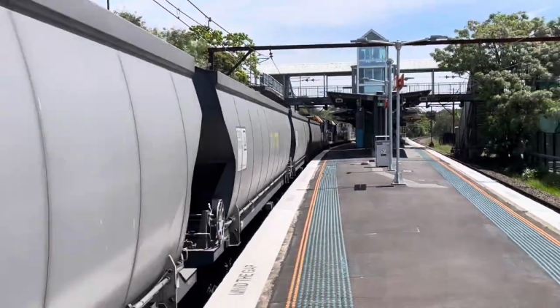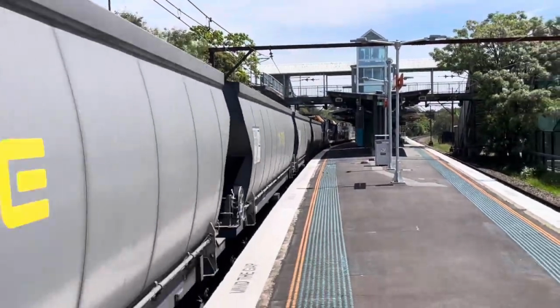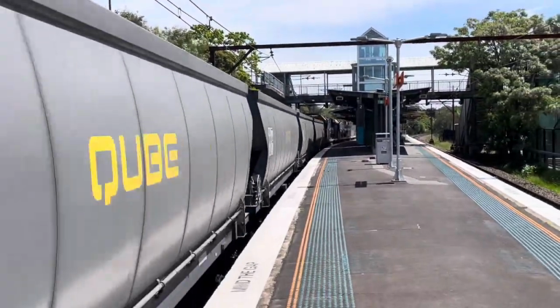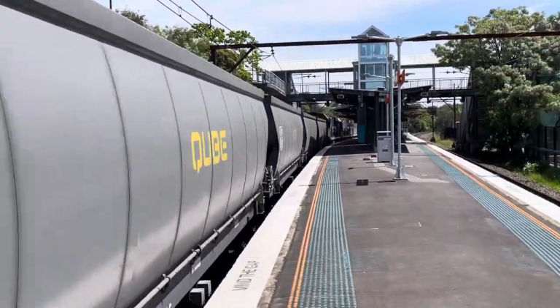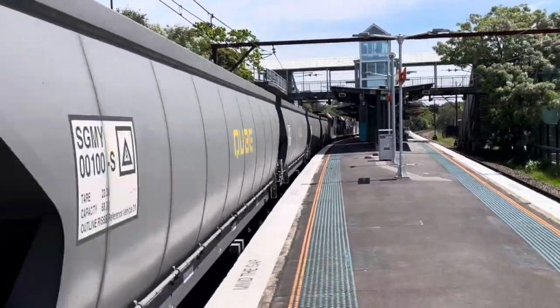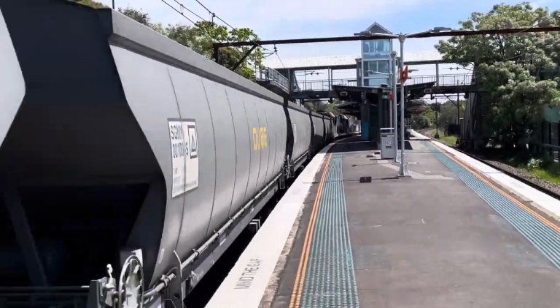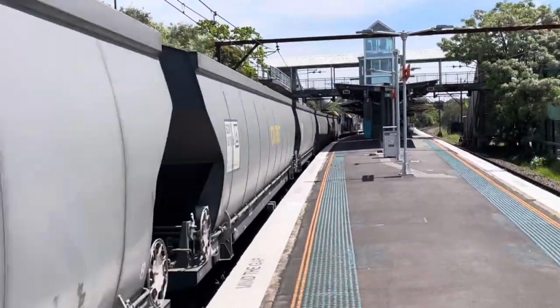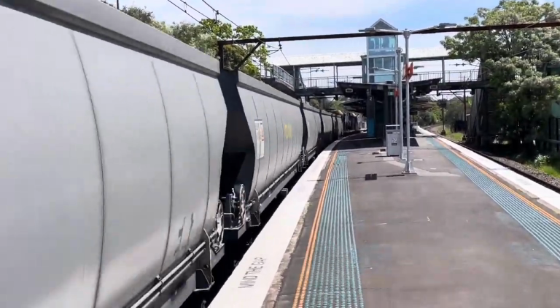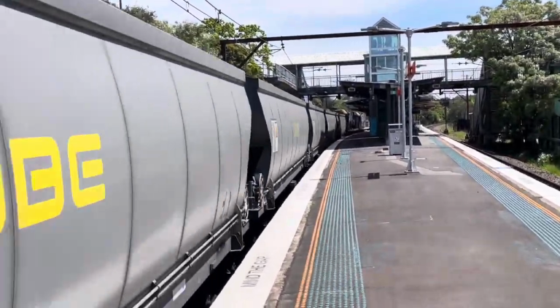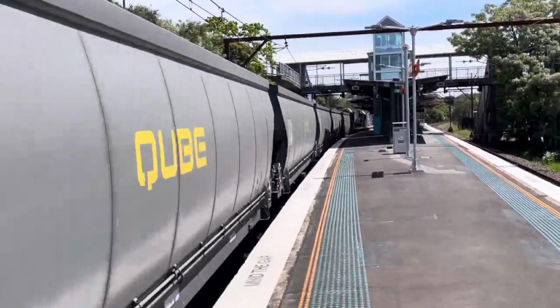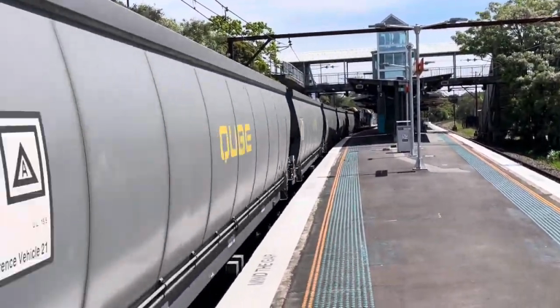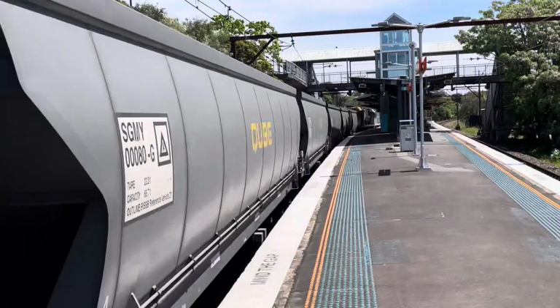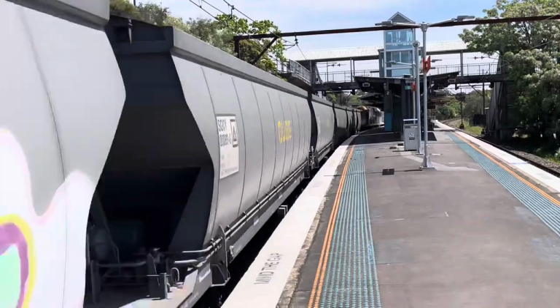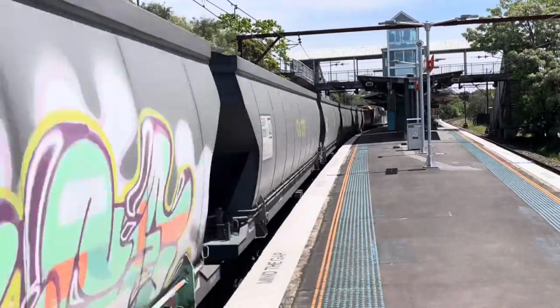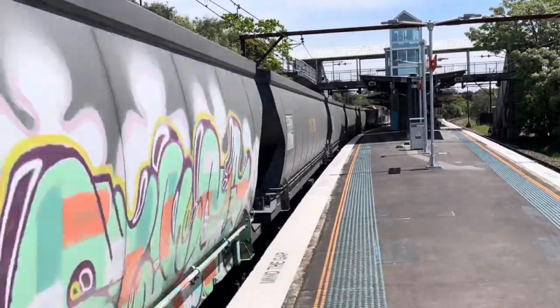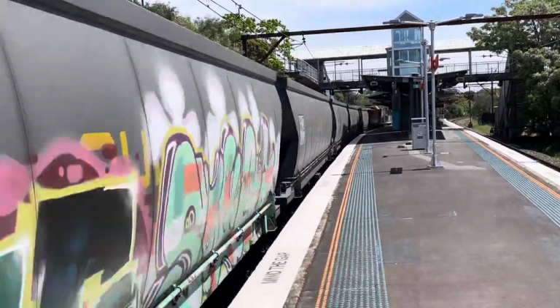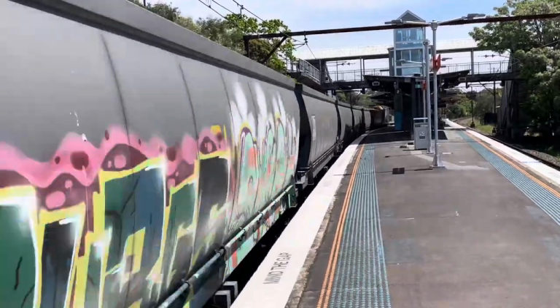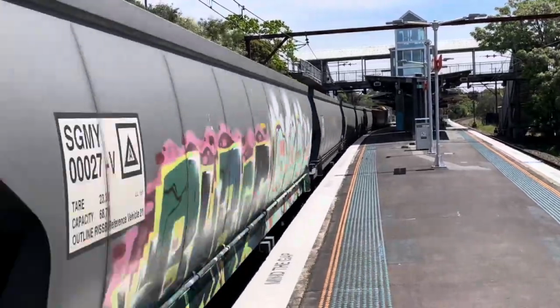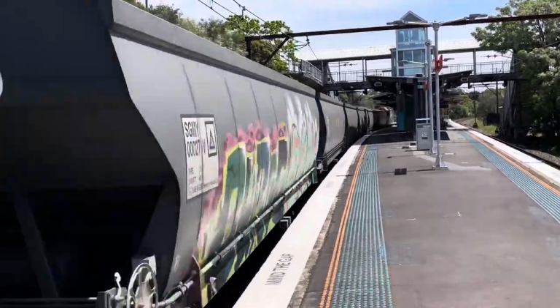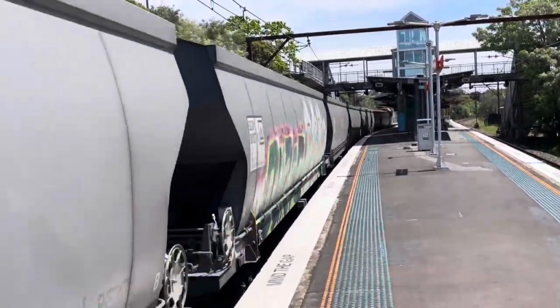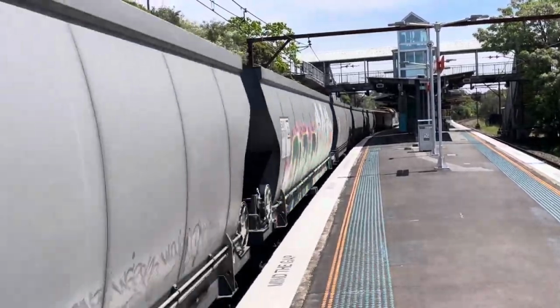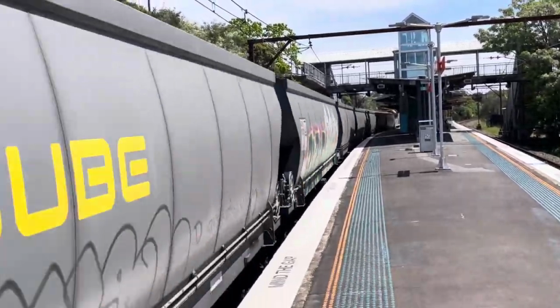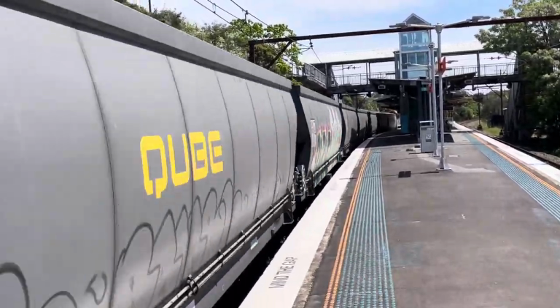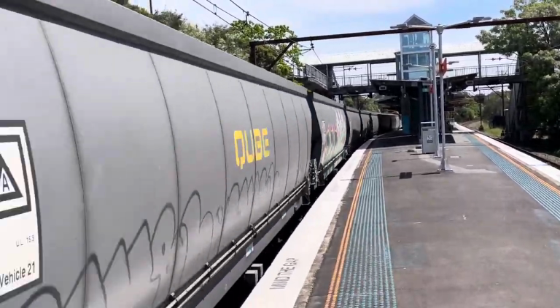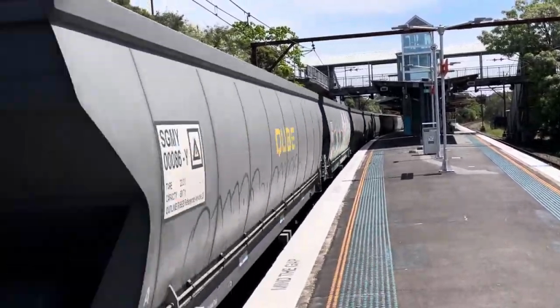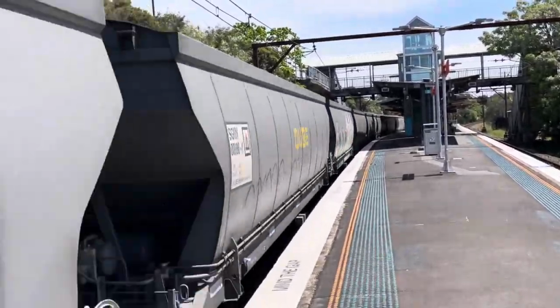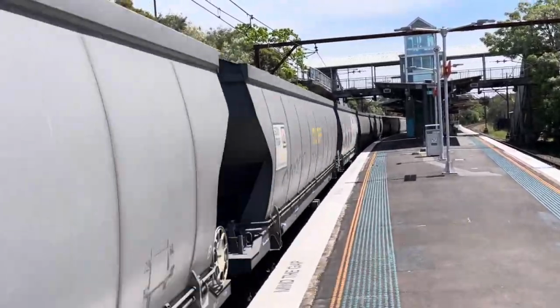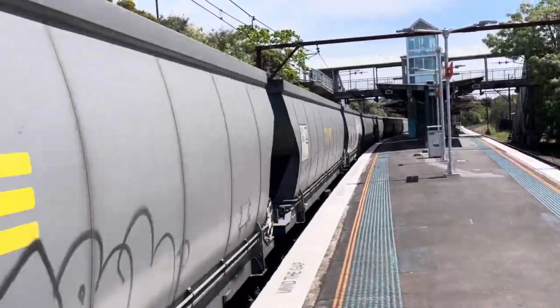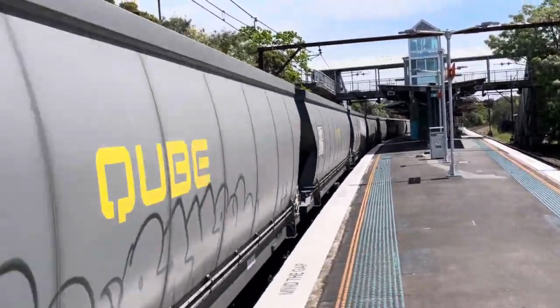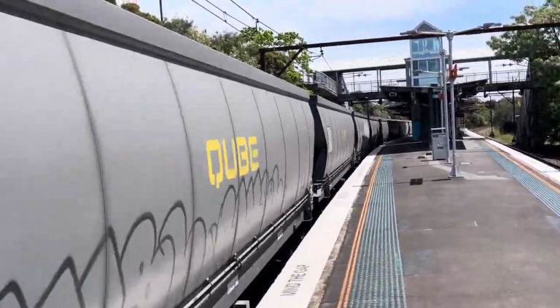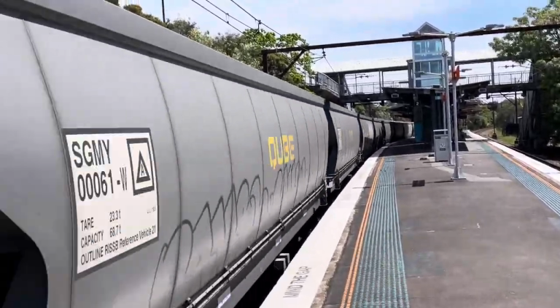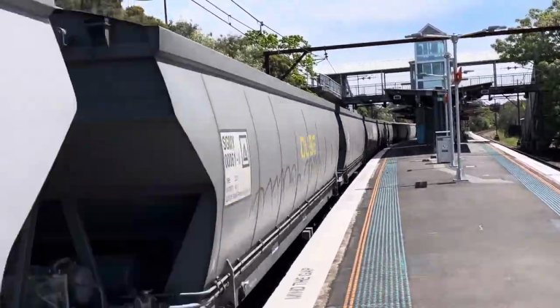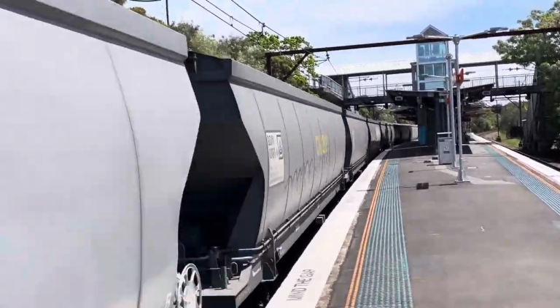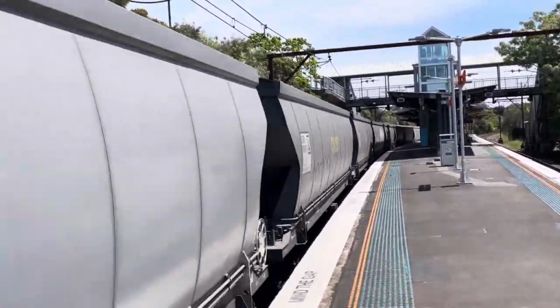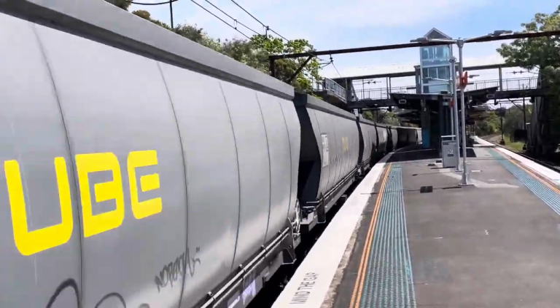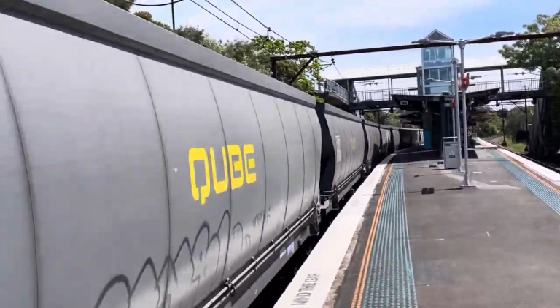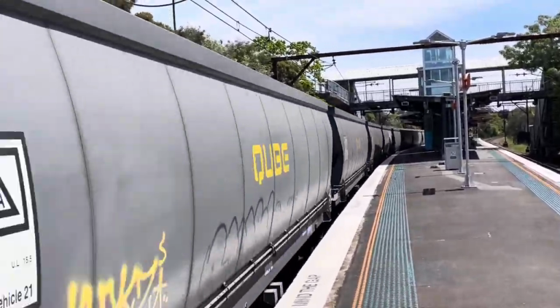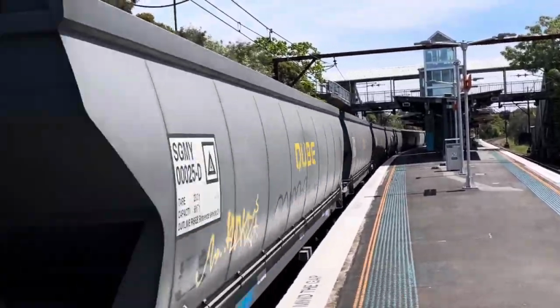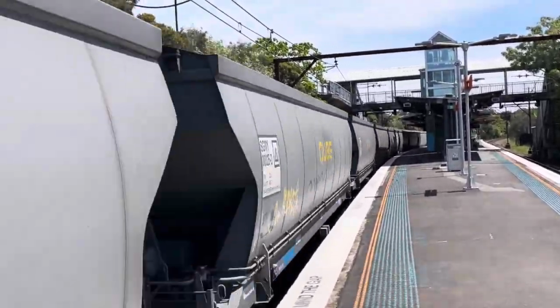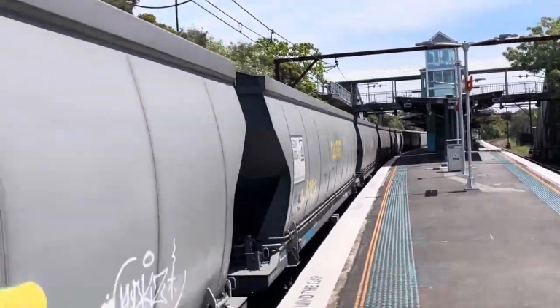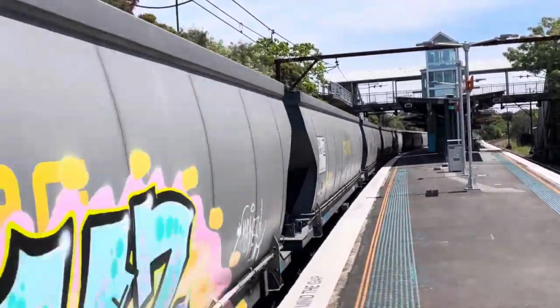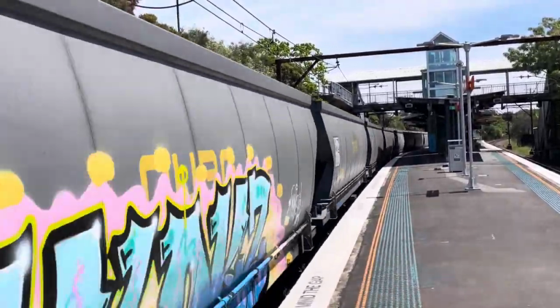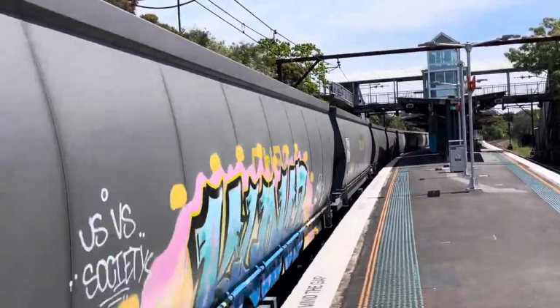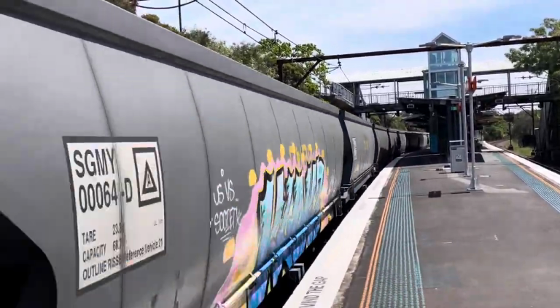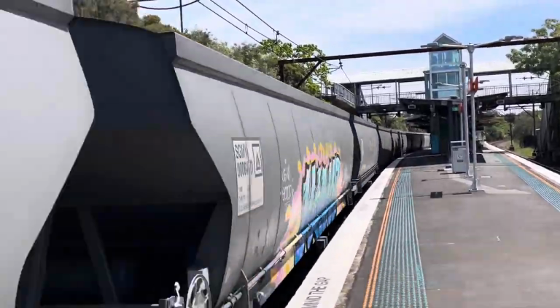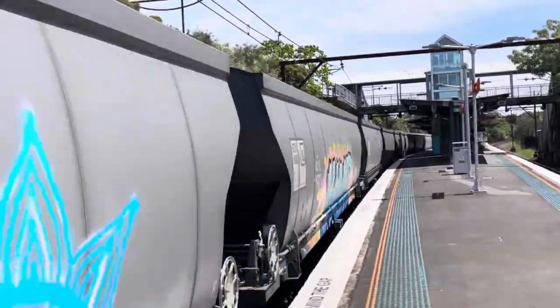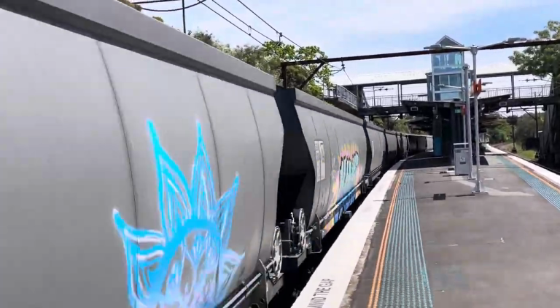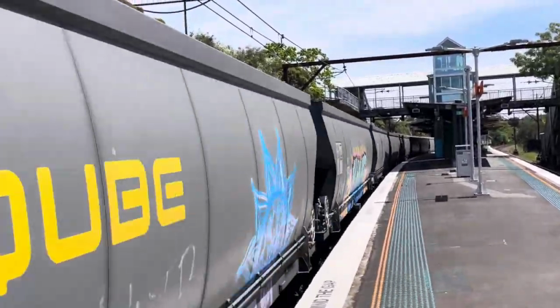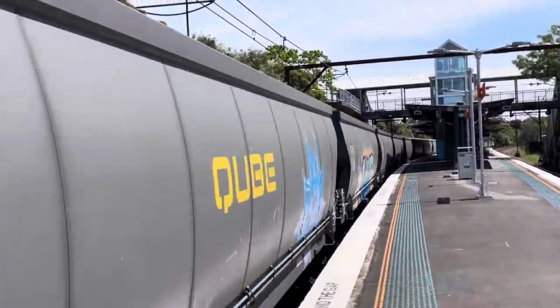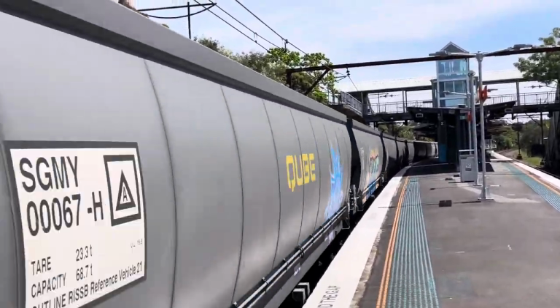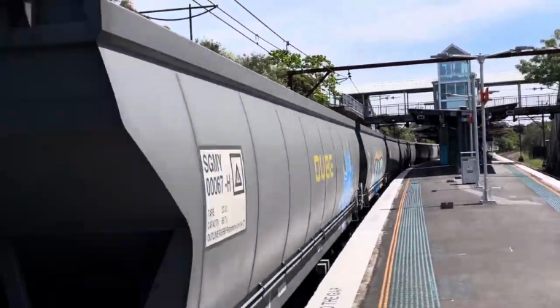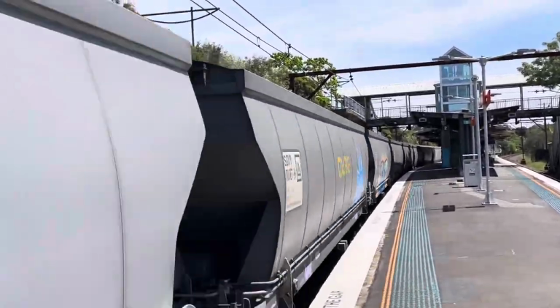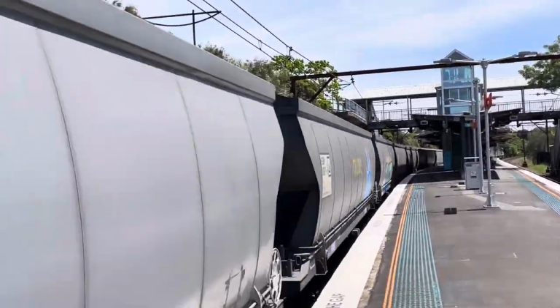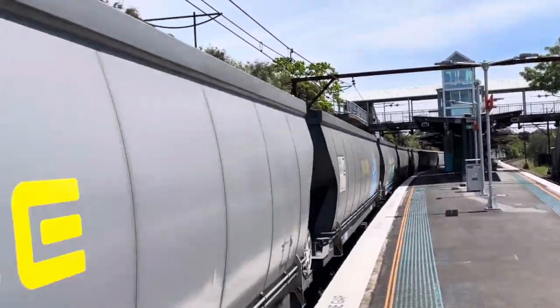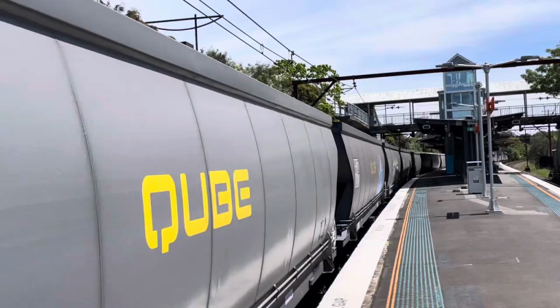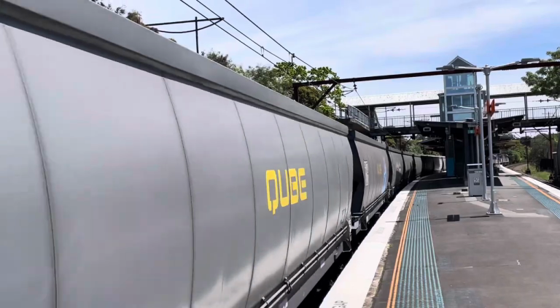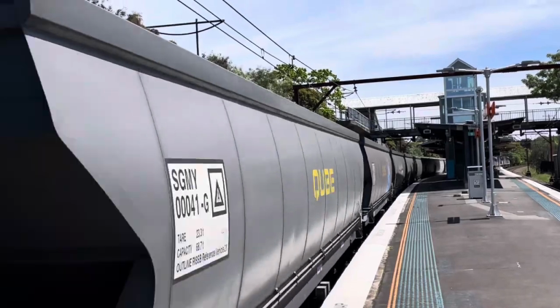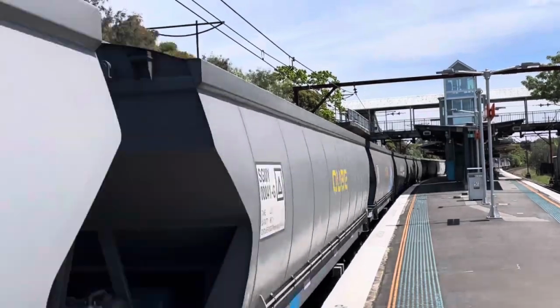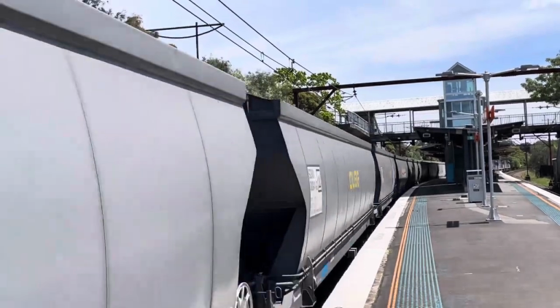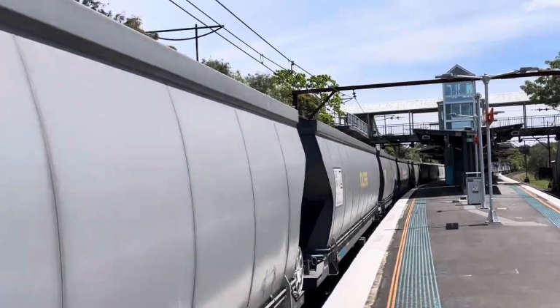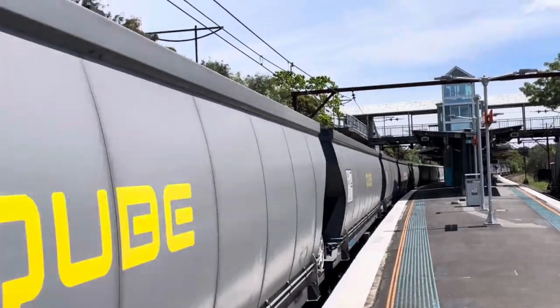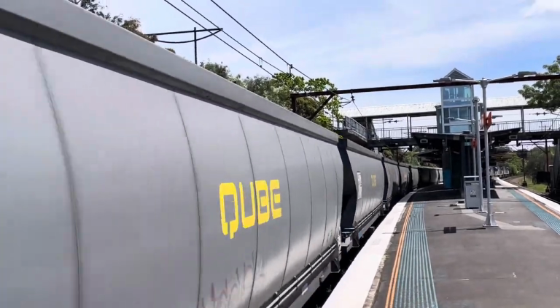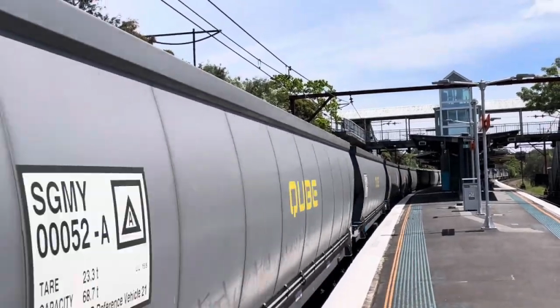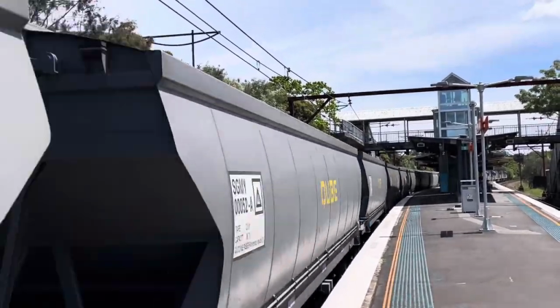Right now we've got a Cube Logistics grain train with CF4420, CF4406 and CF4408.